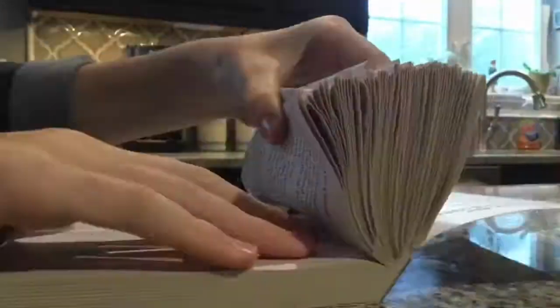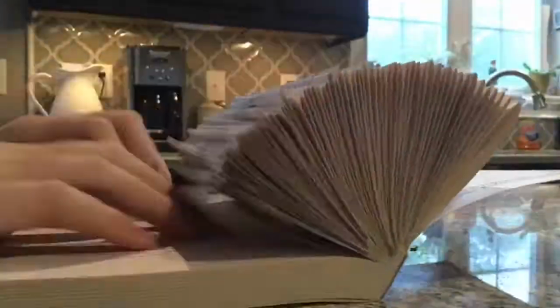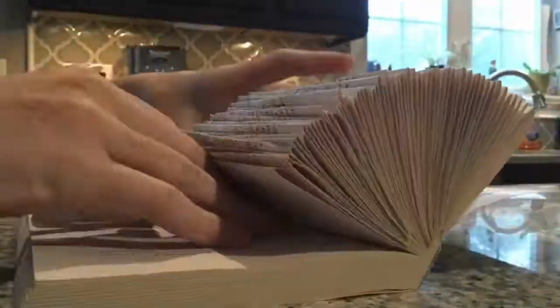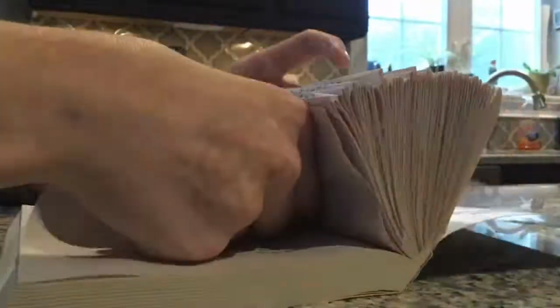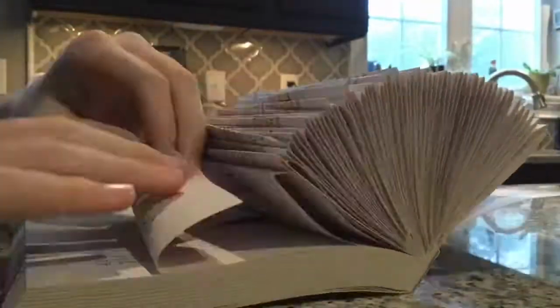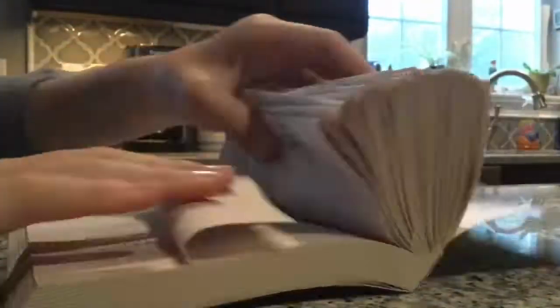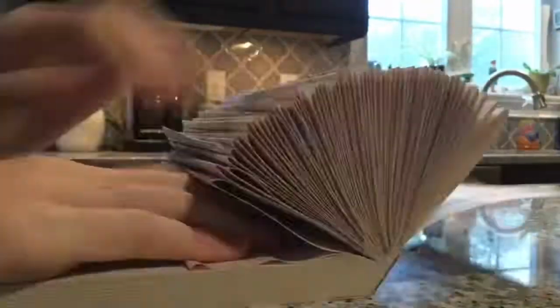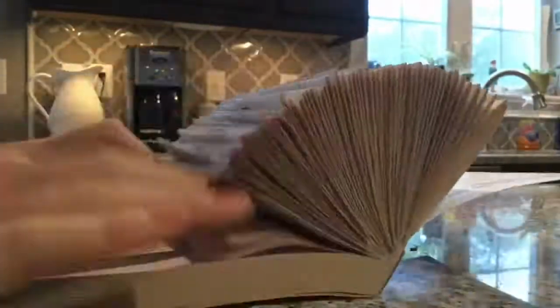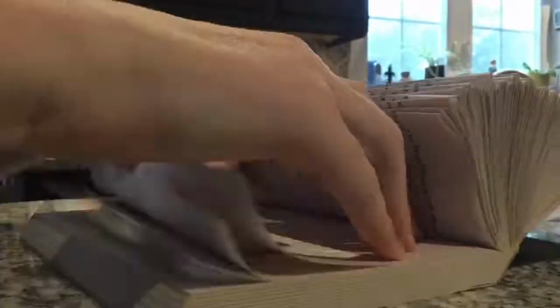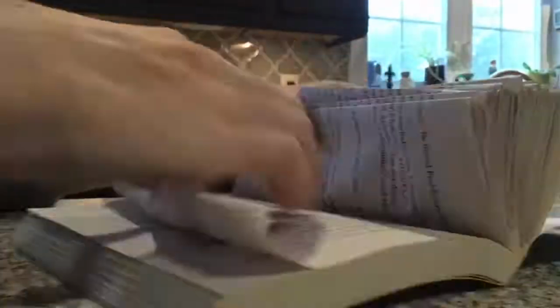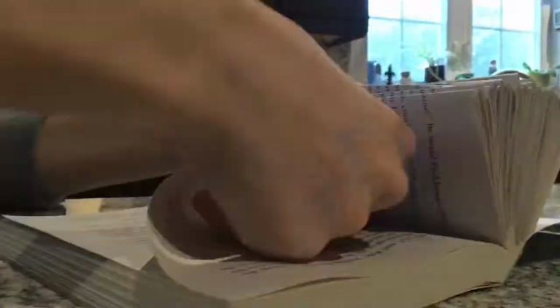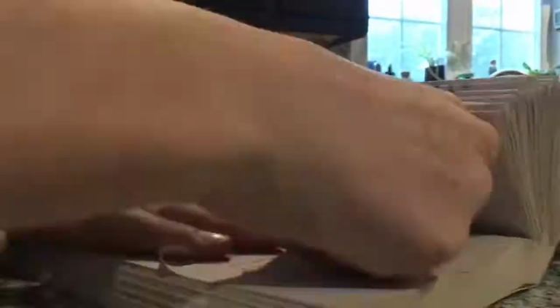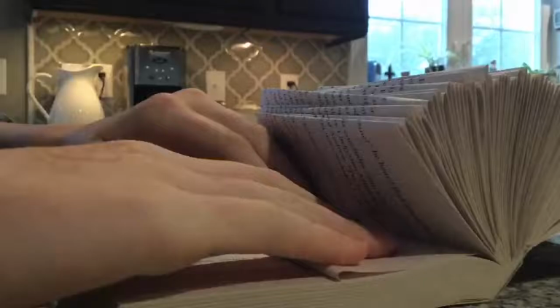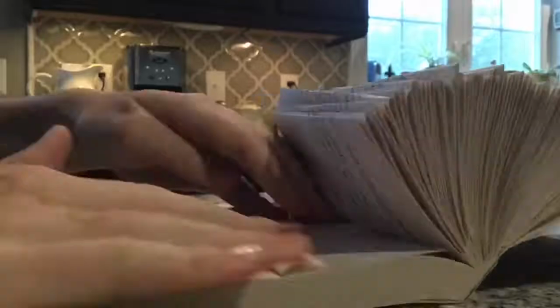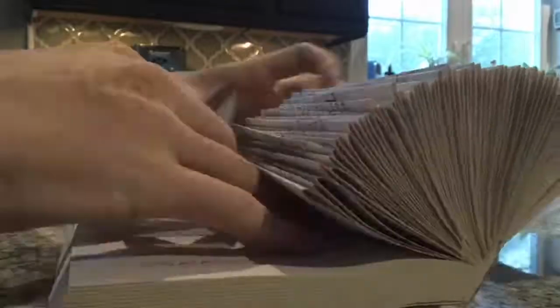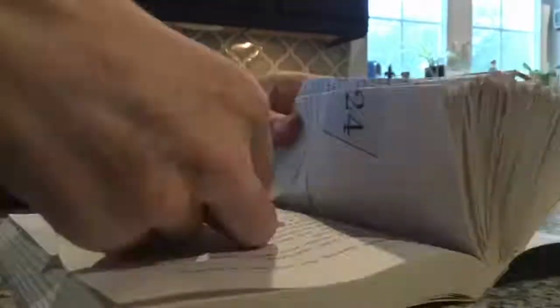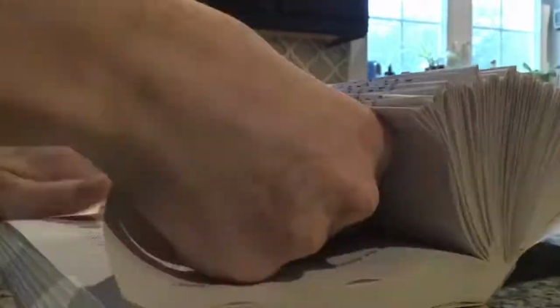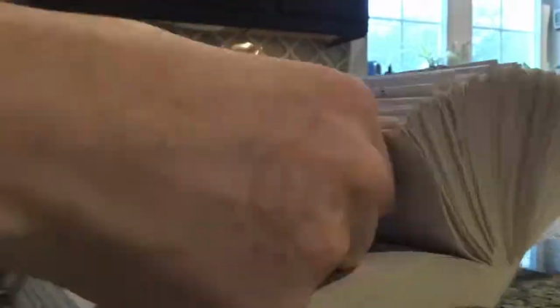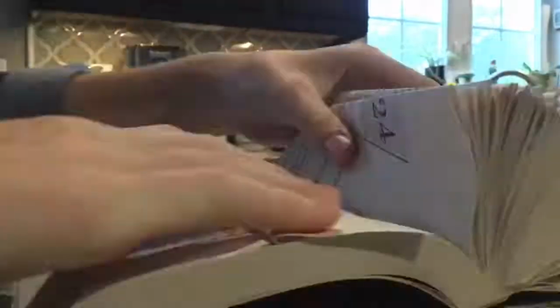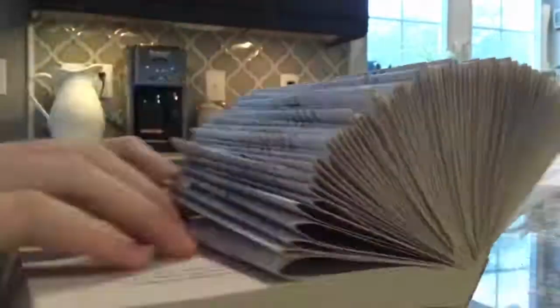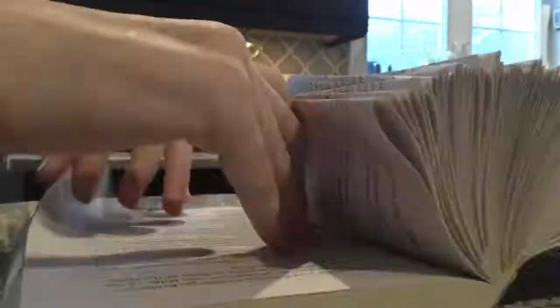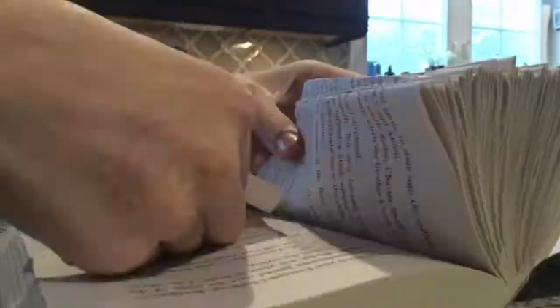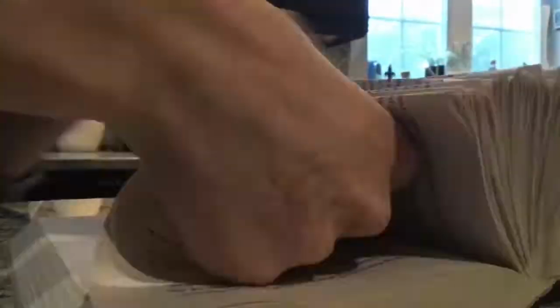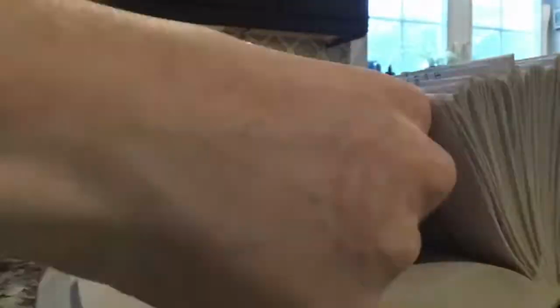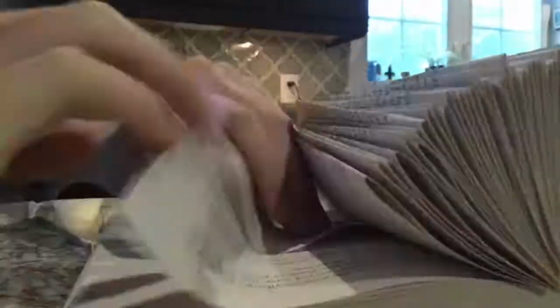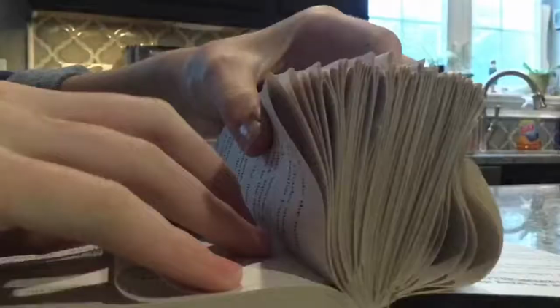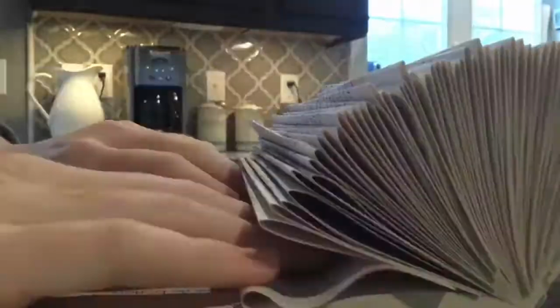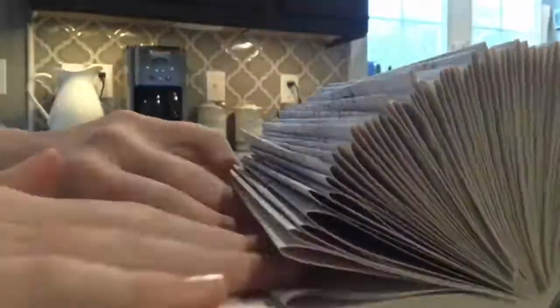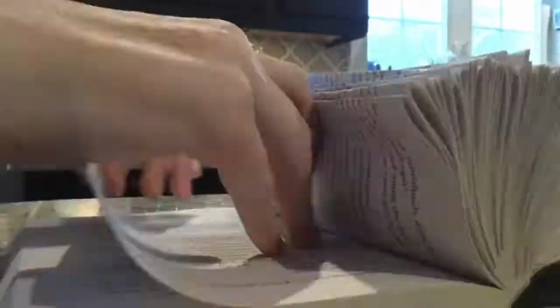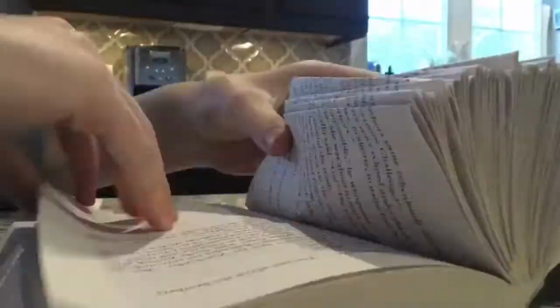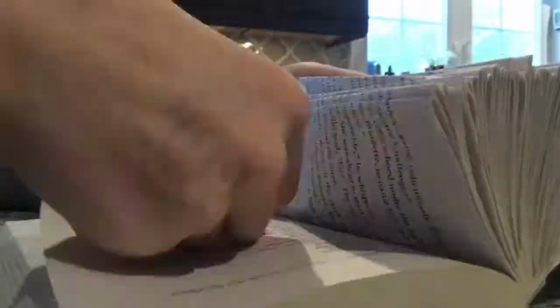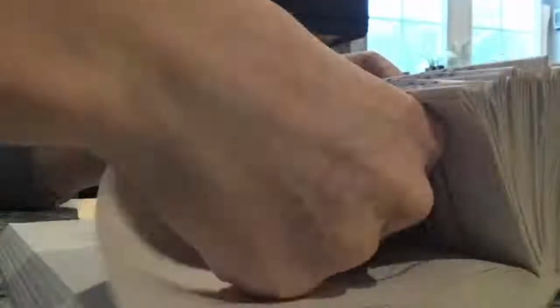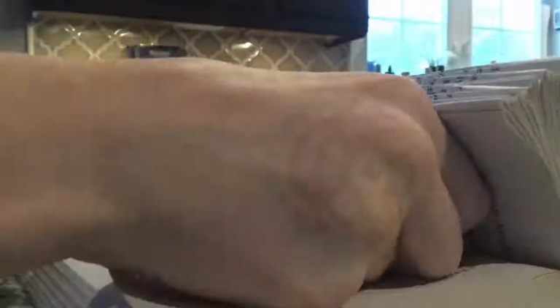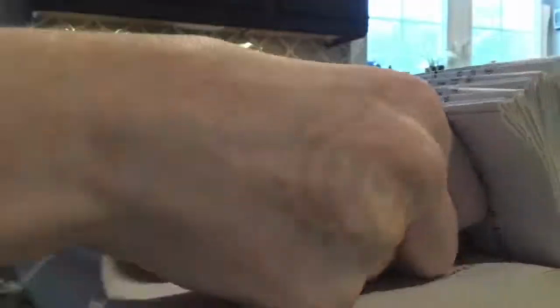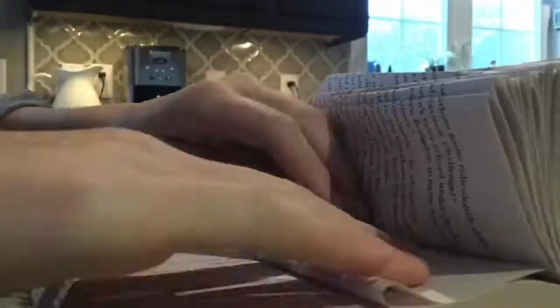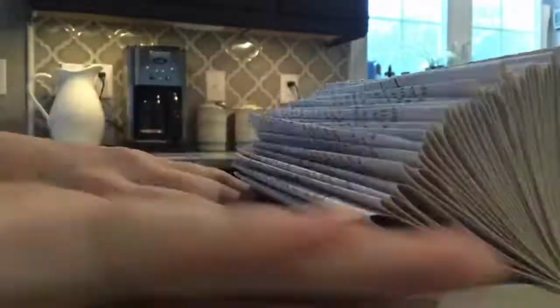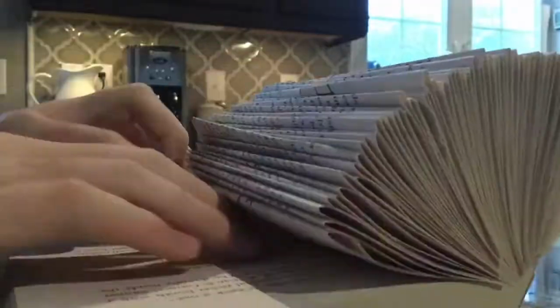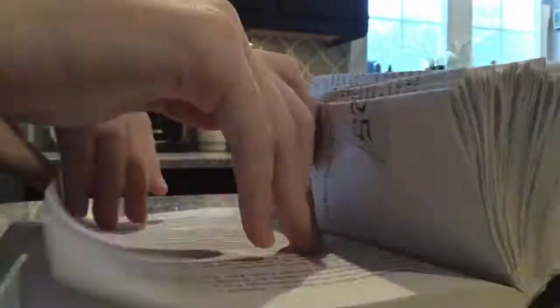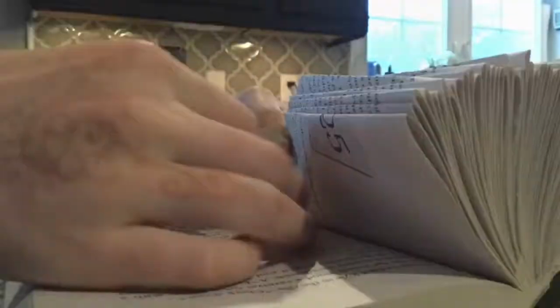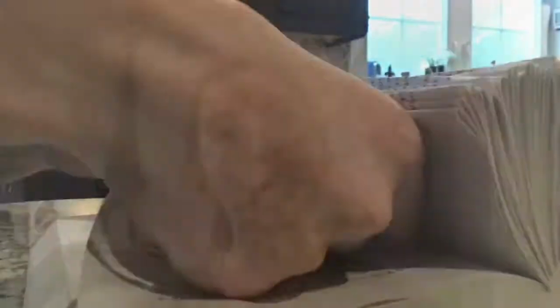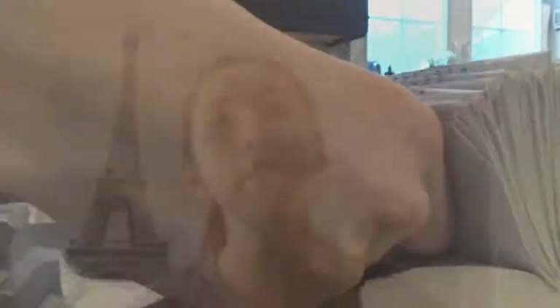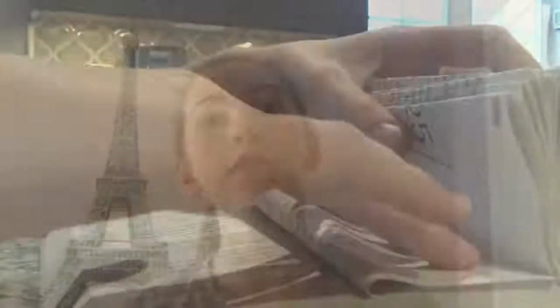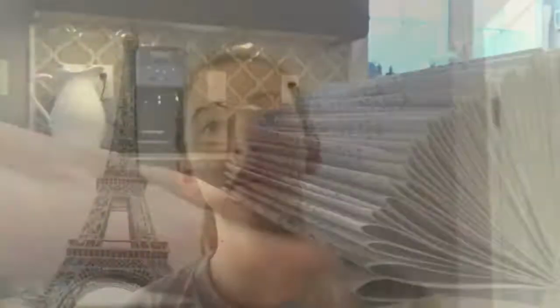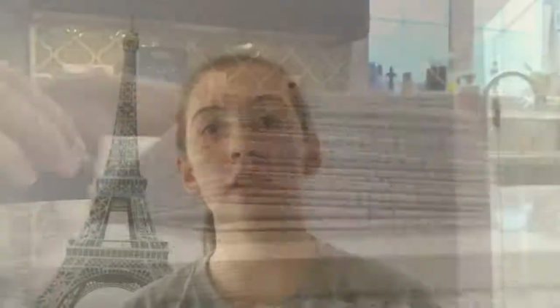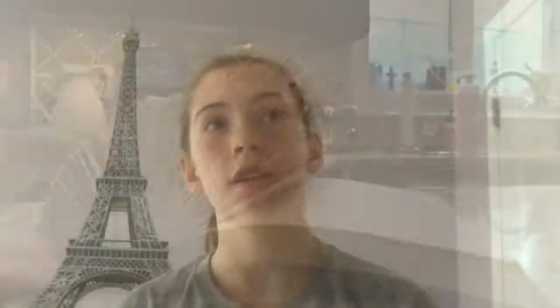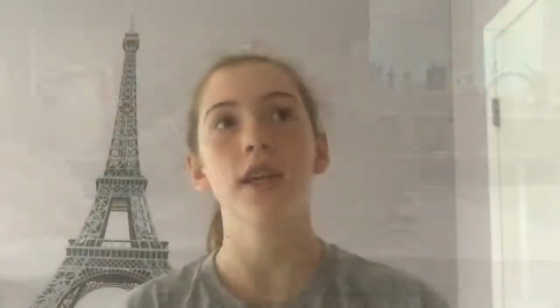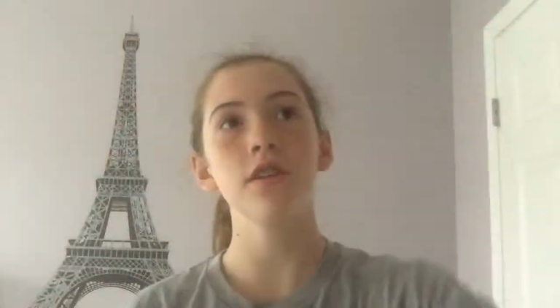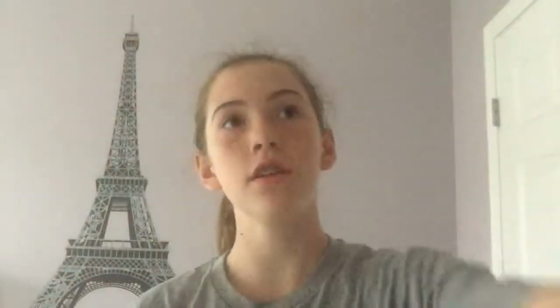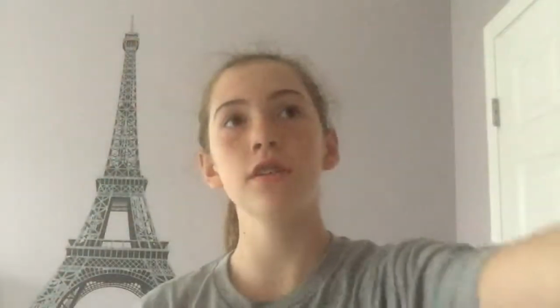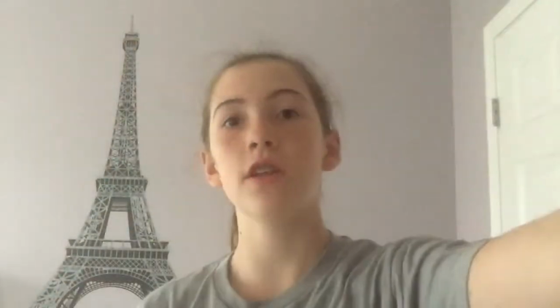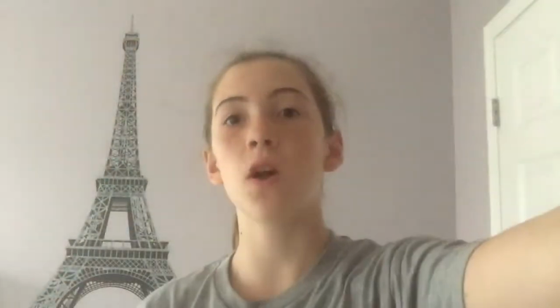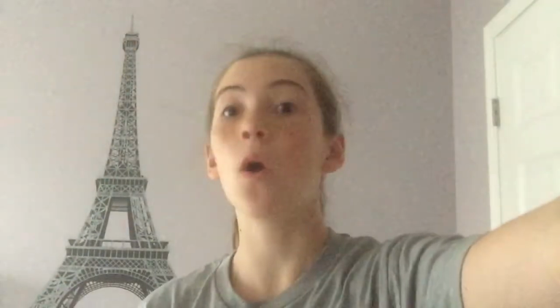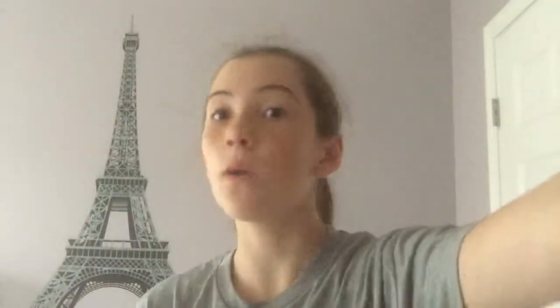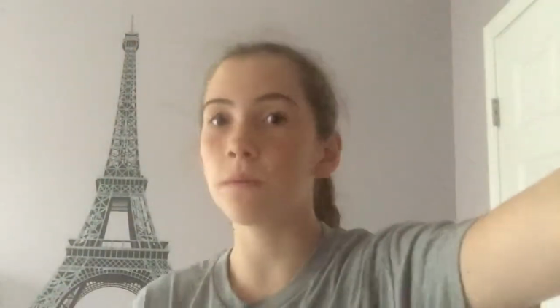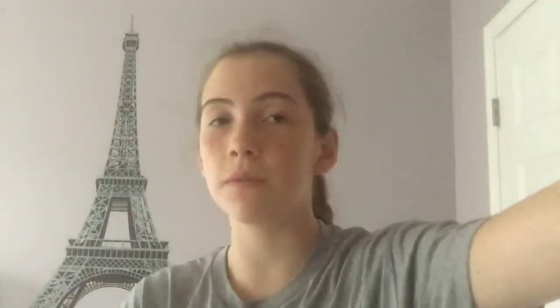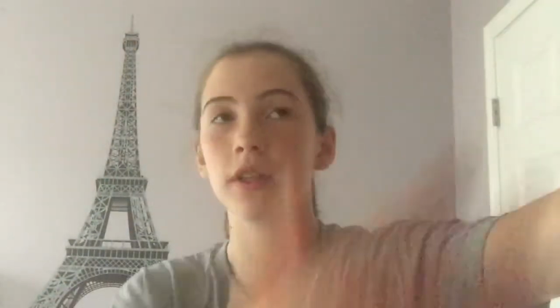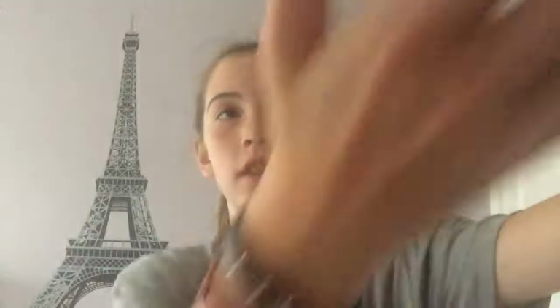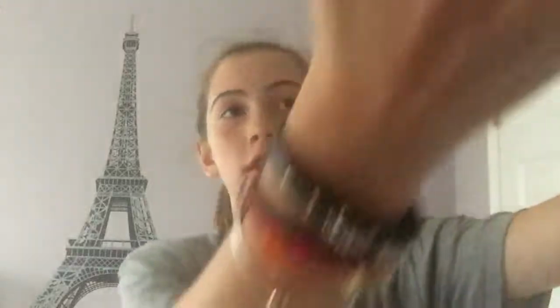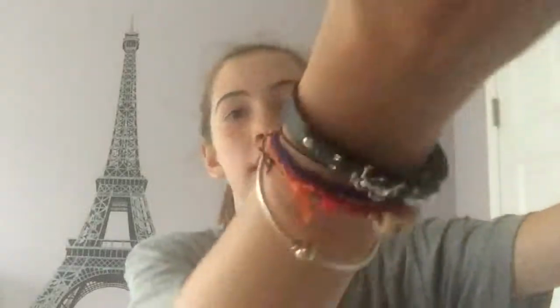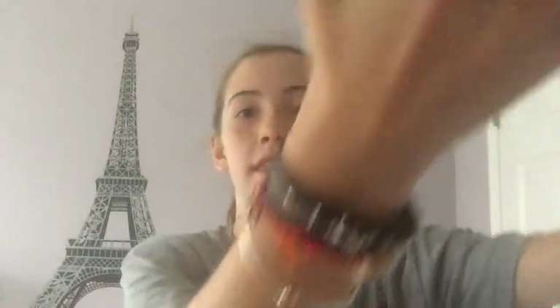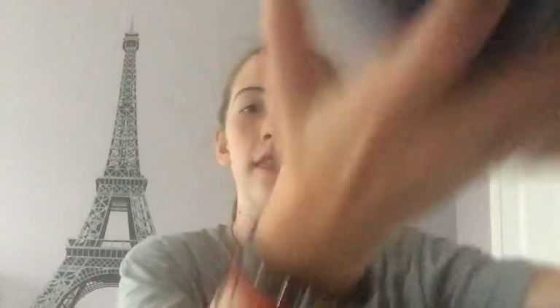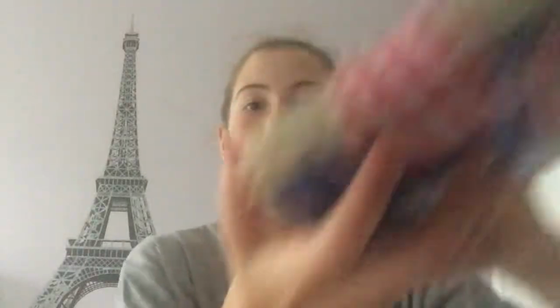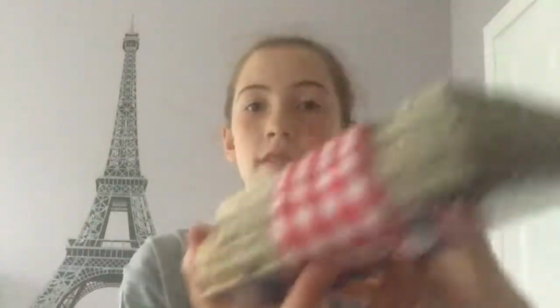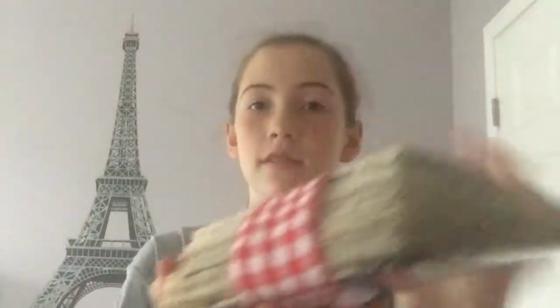Then you keep folding until you feel that your hedgehog is hedgehog-like. When you're done, your hedgehog should hopefully look like this.